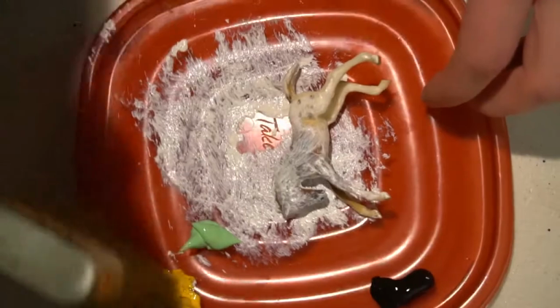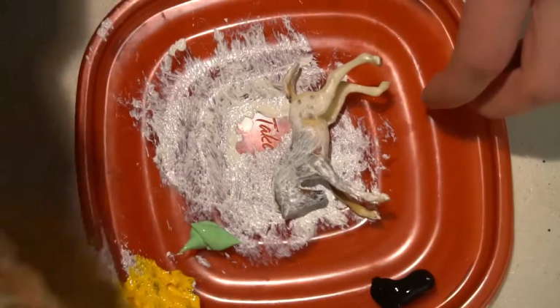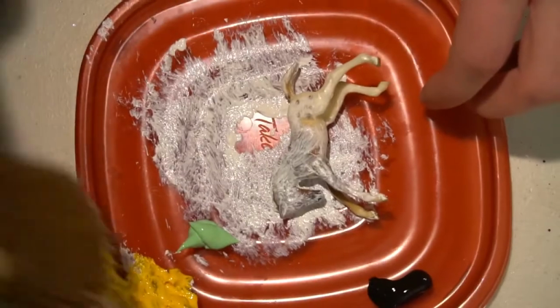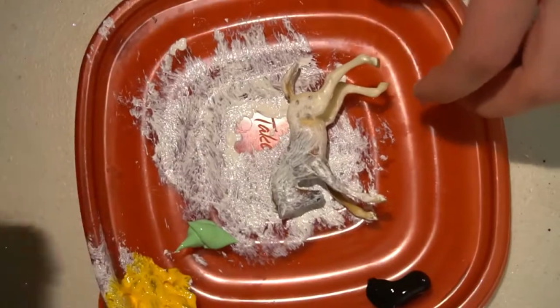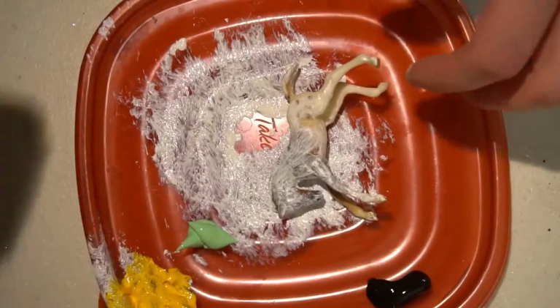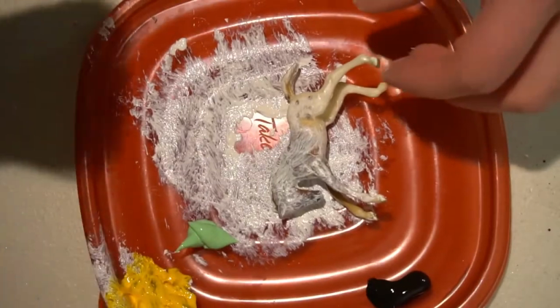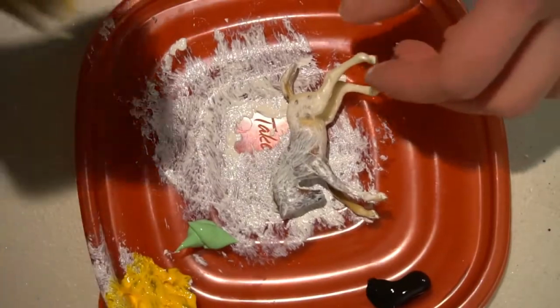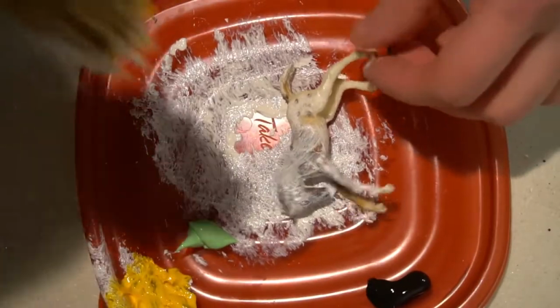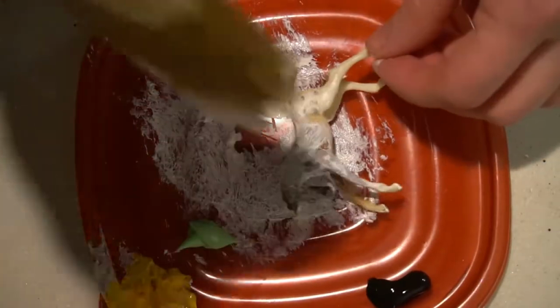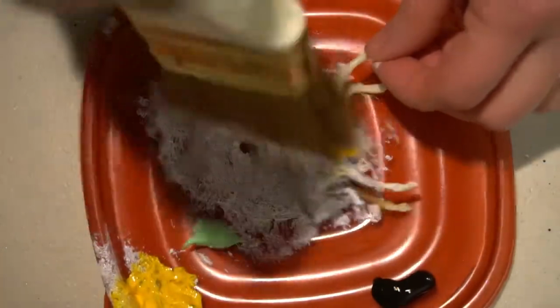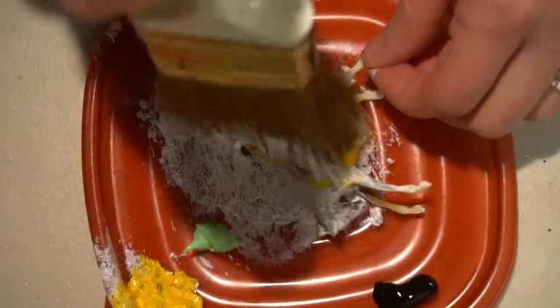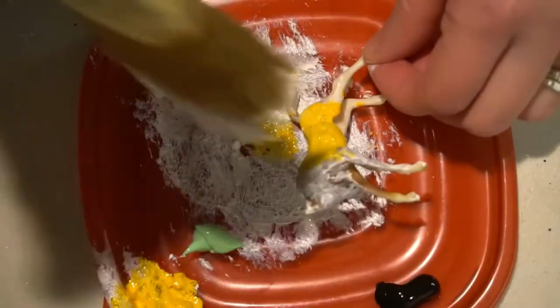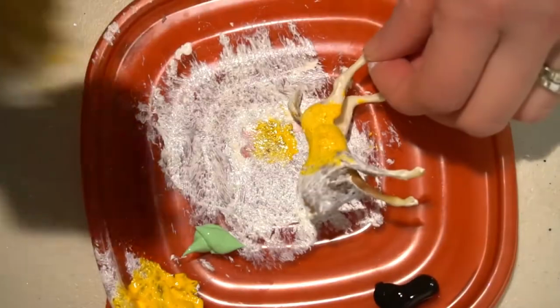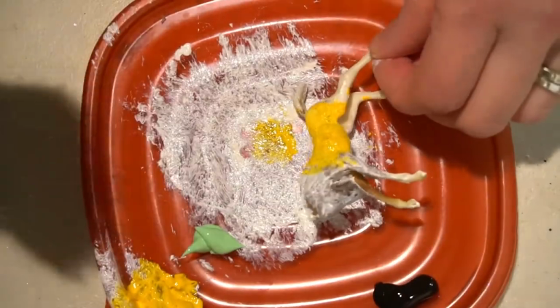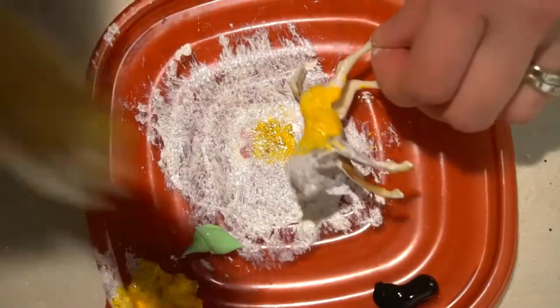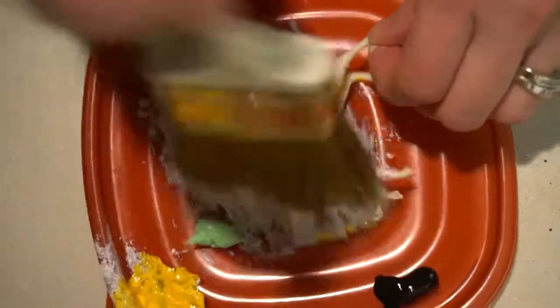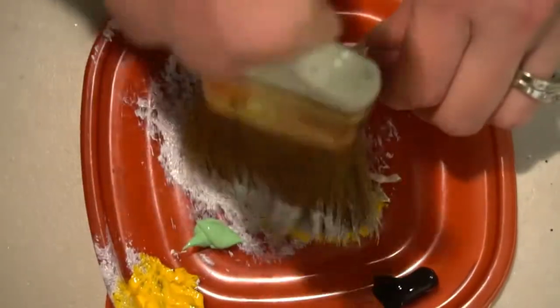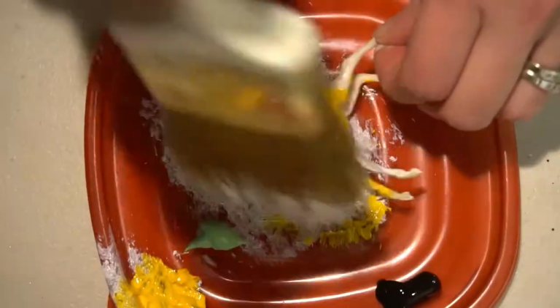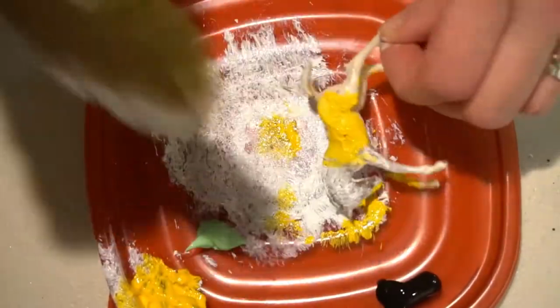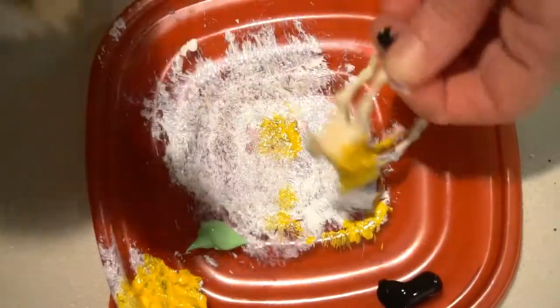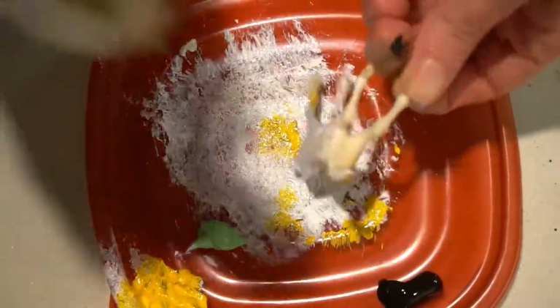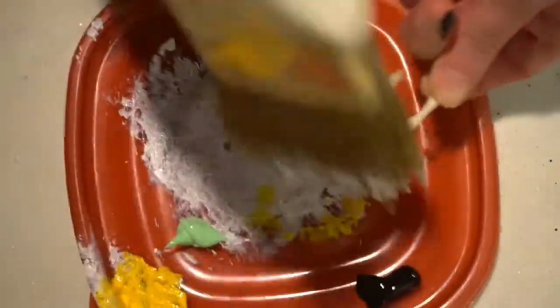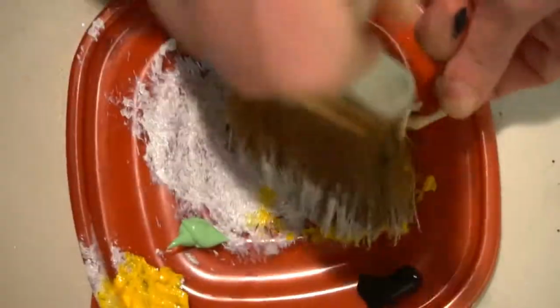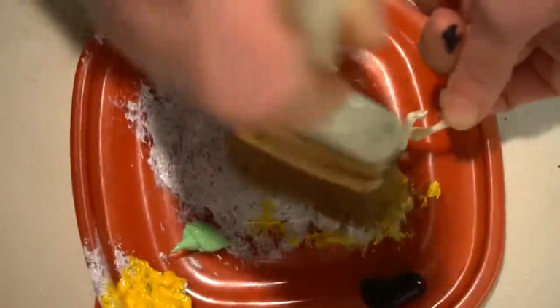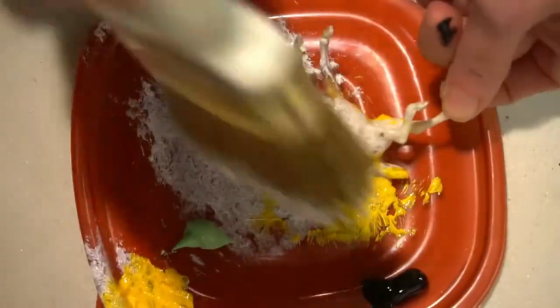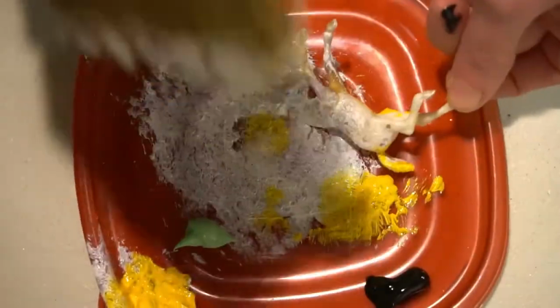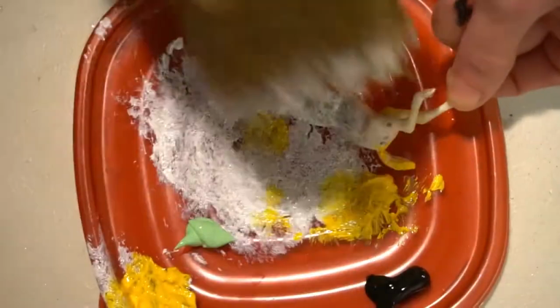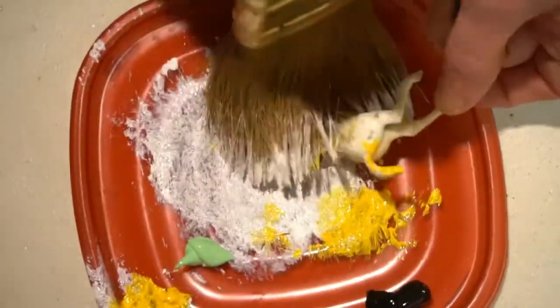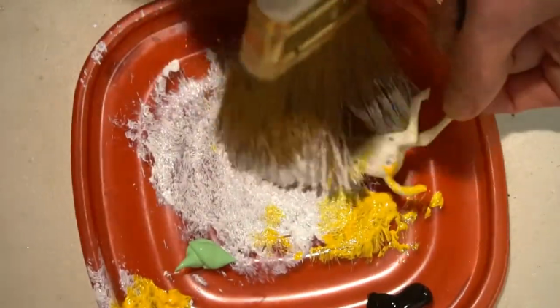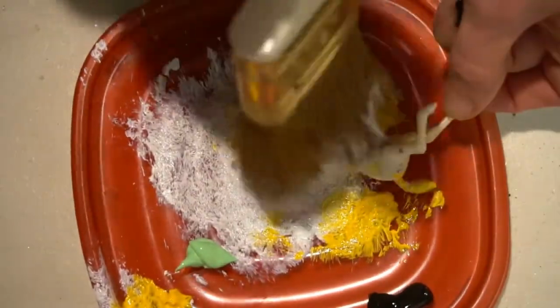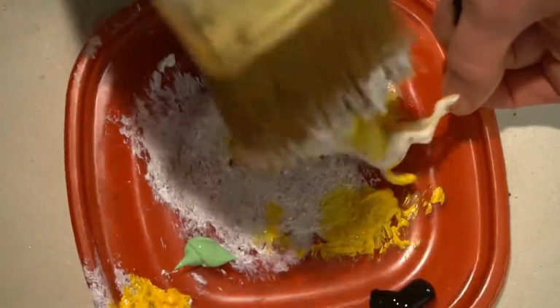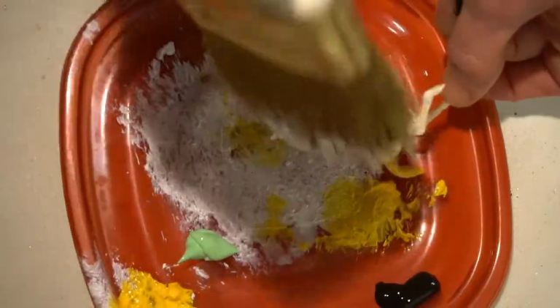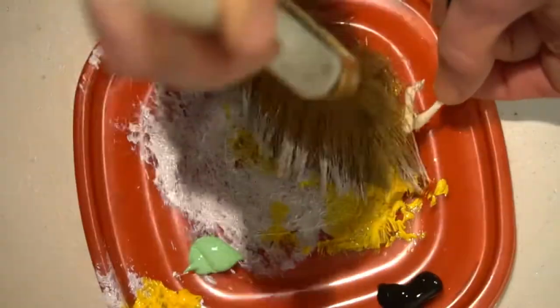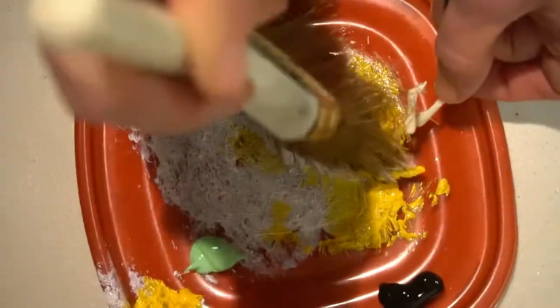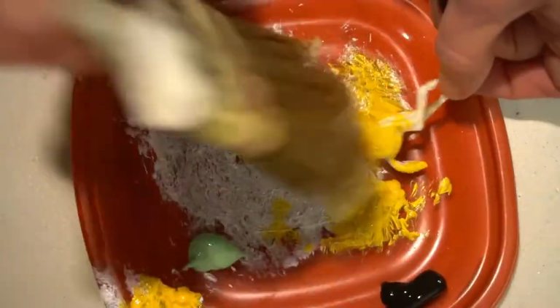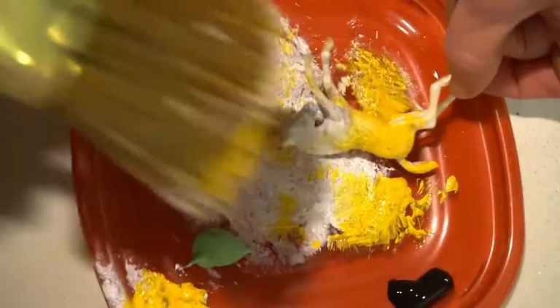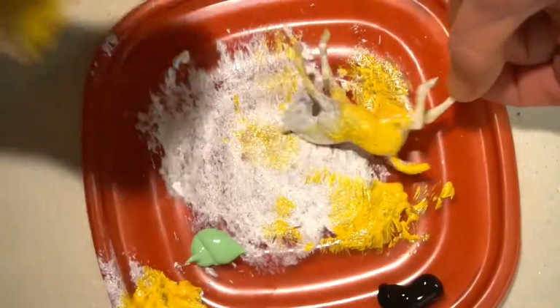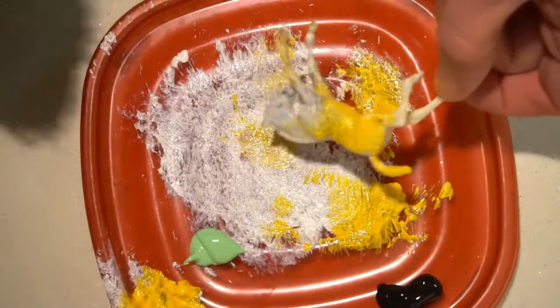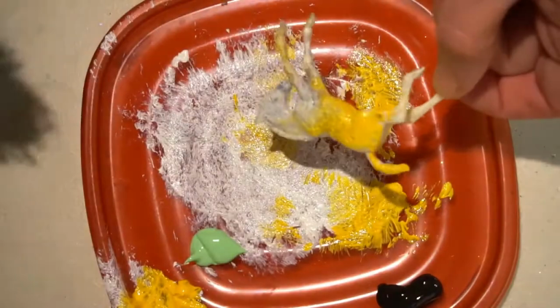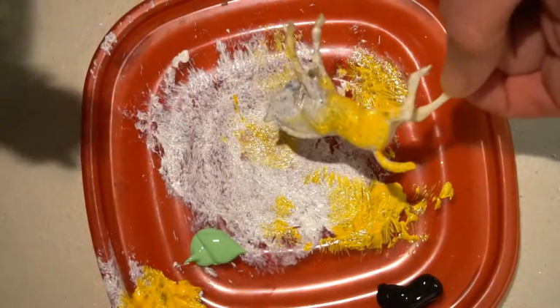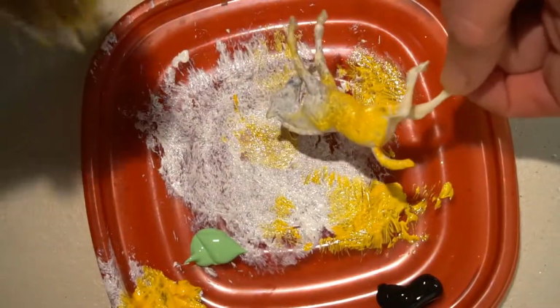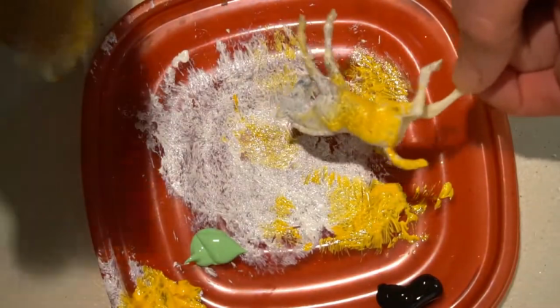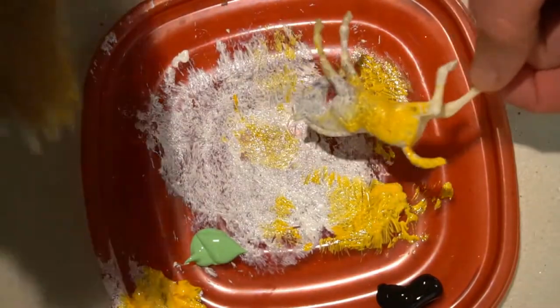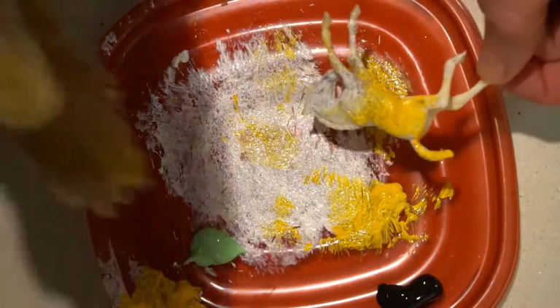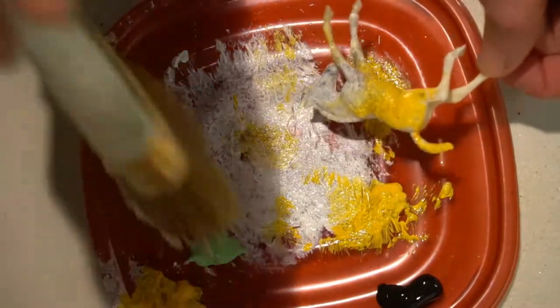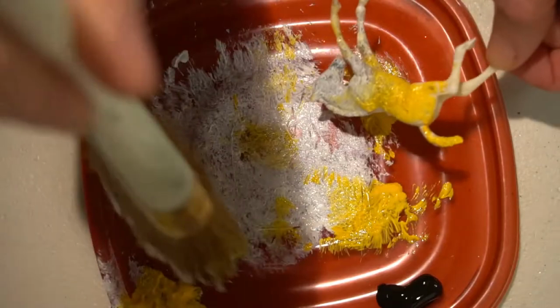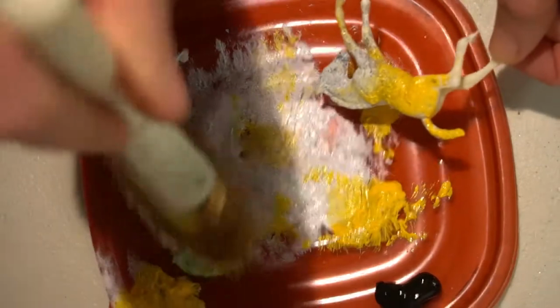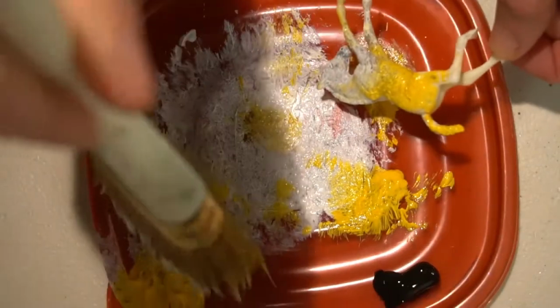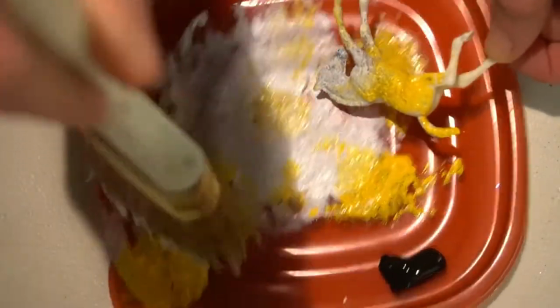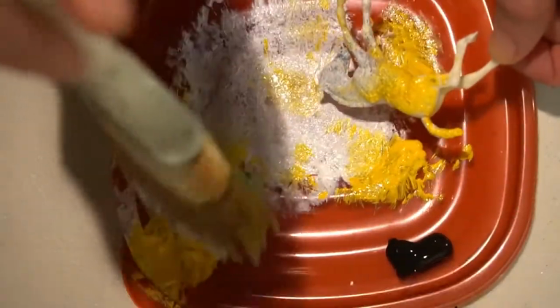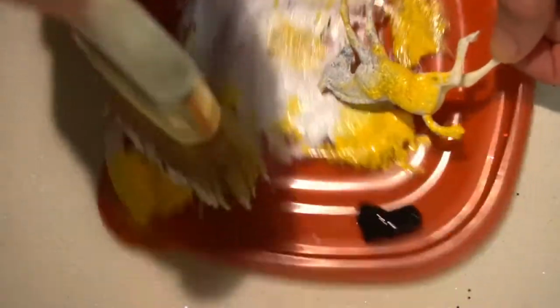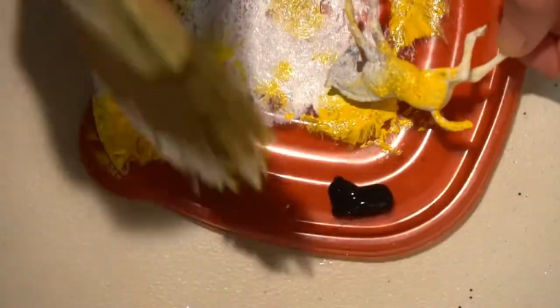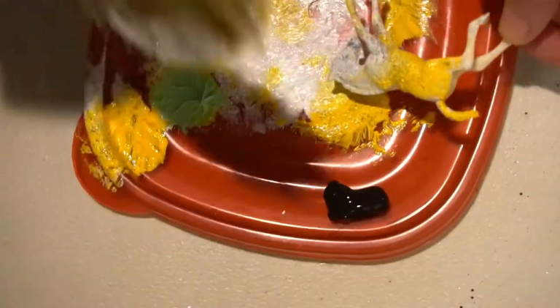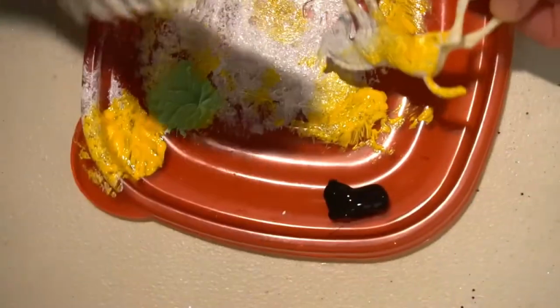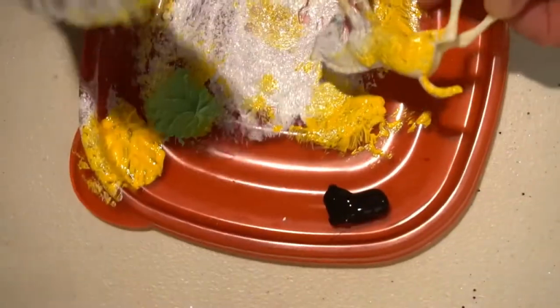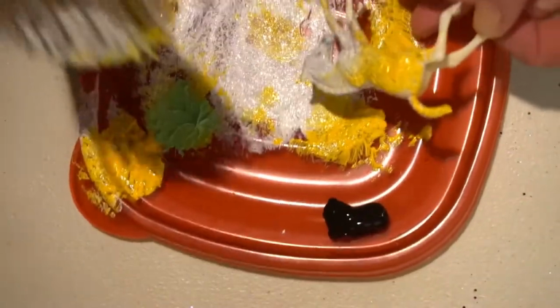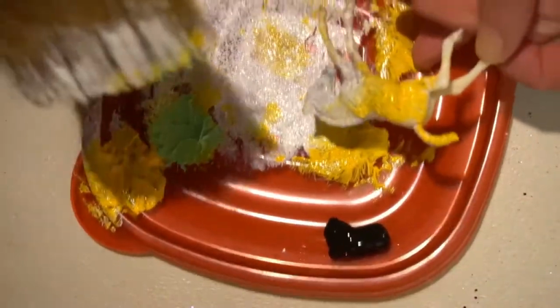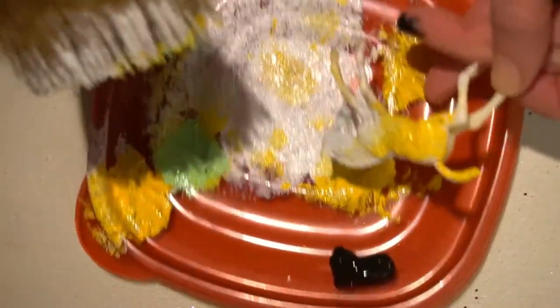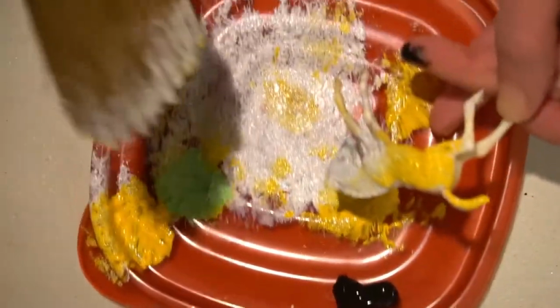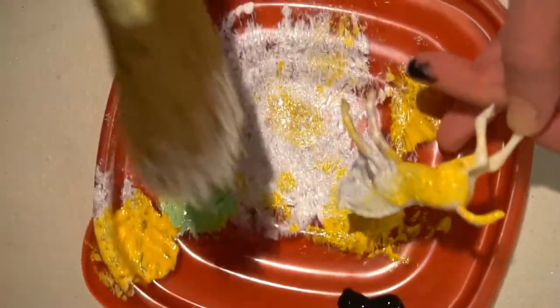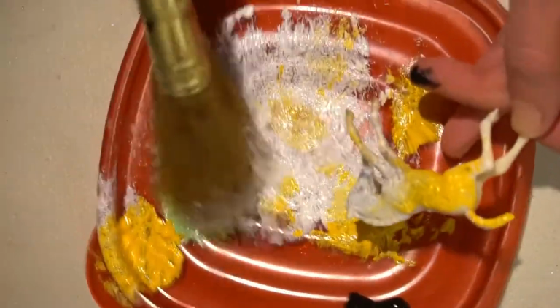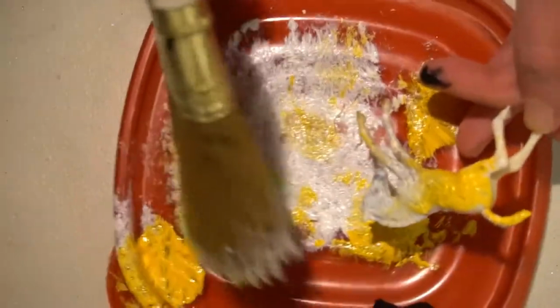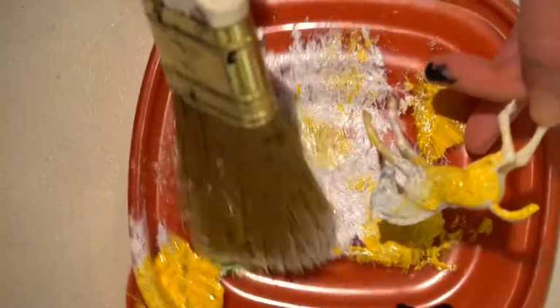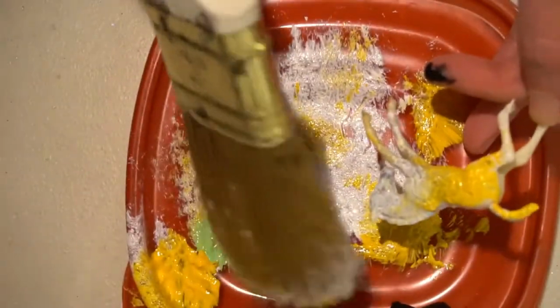Next, grab your paint and paint a nice base layer. Add some beautiful shading.